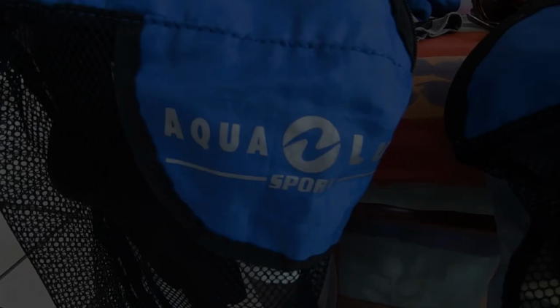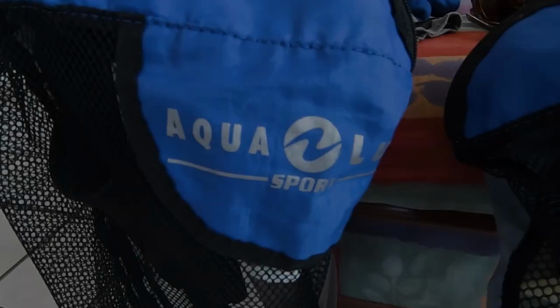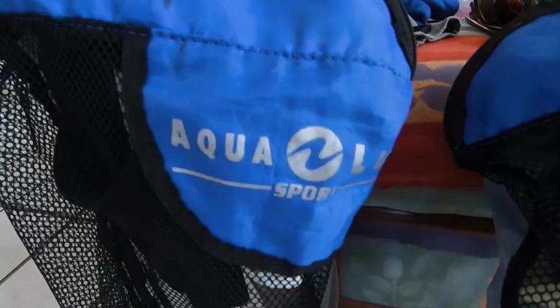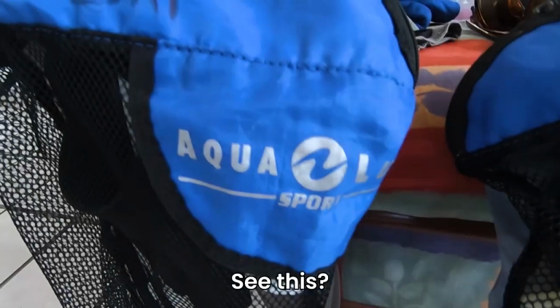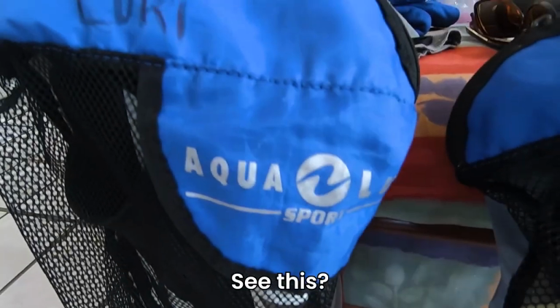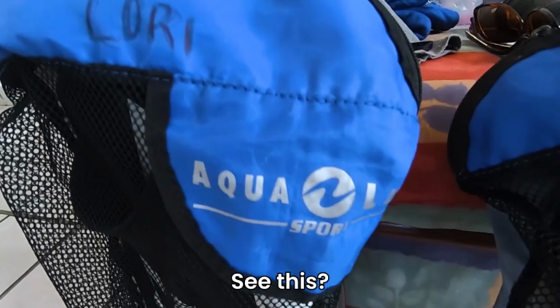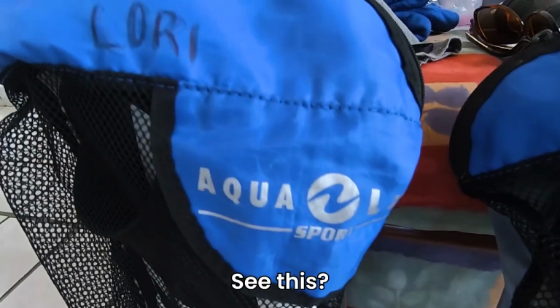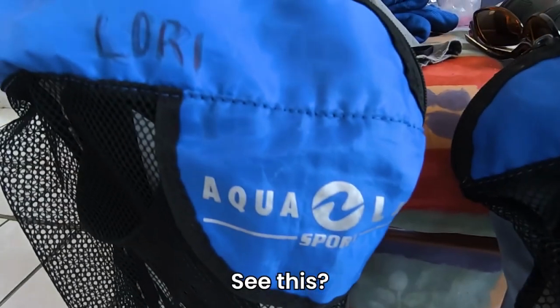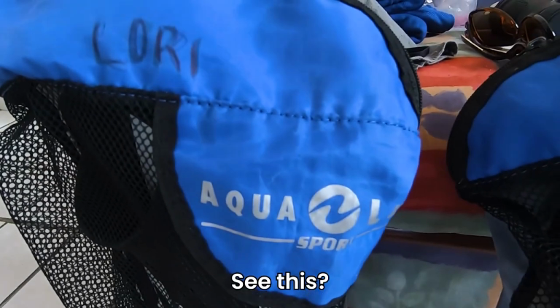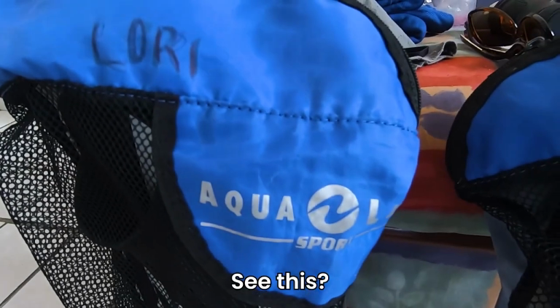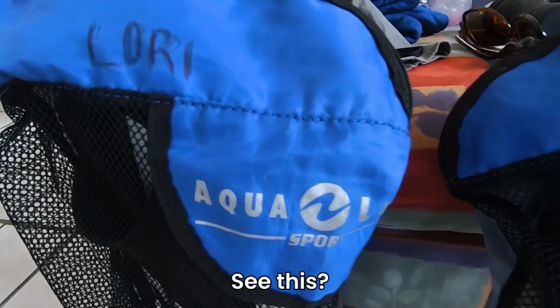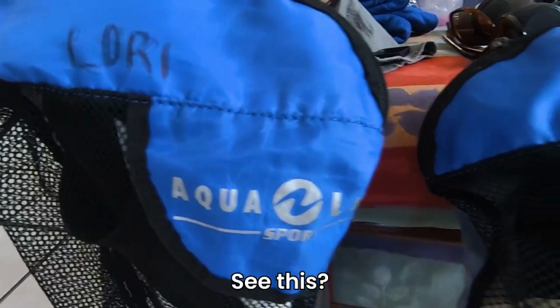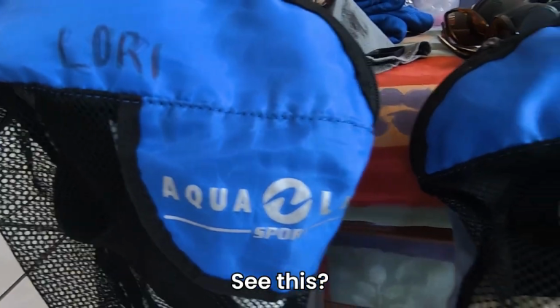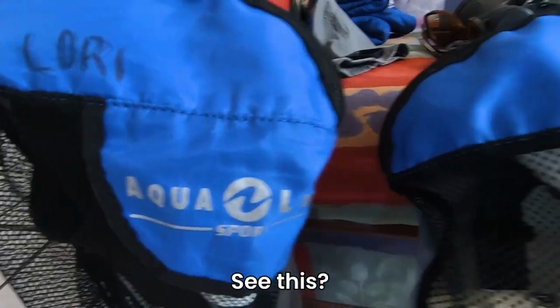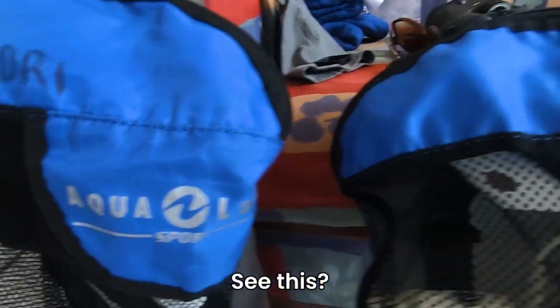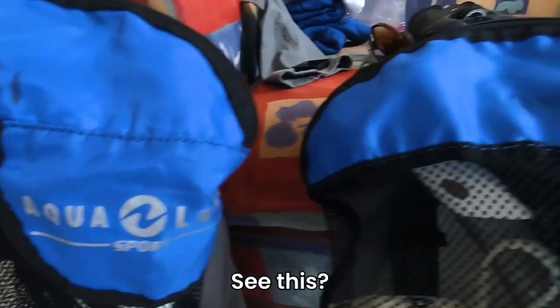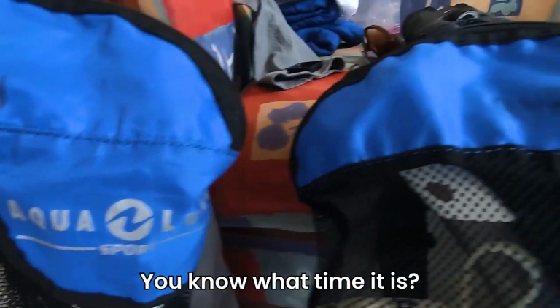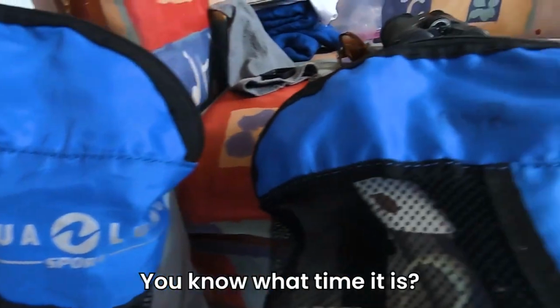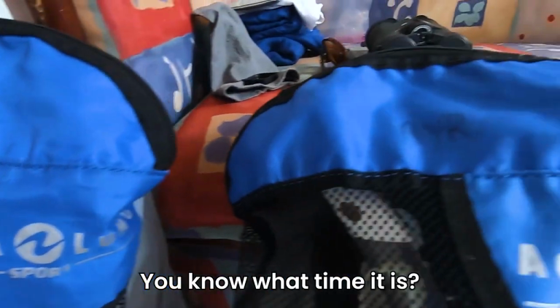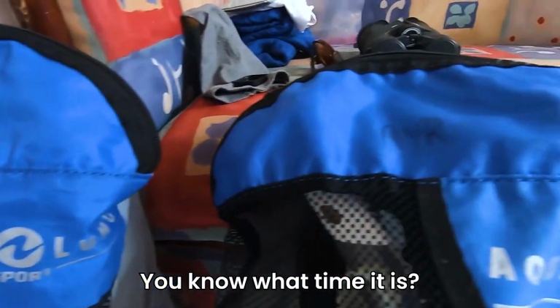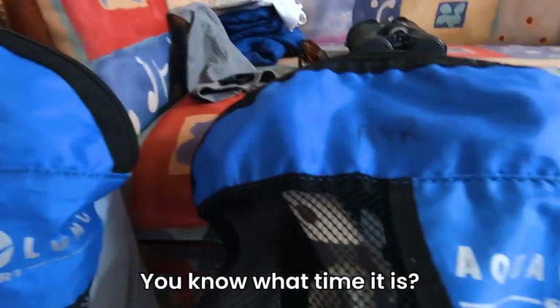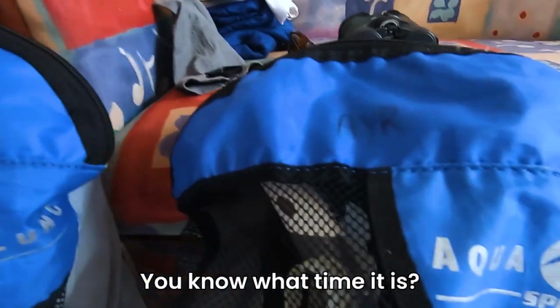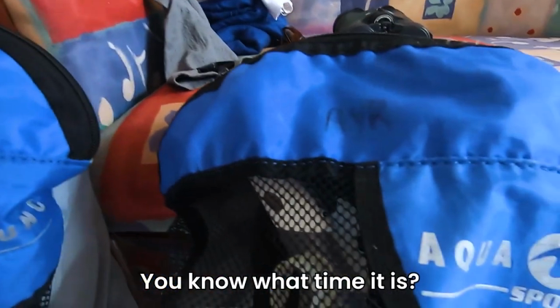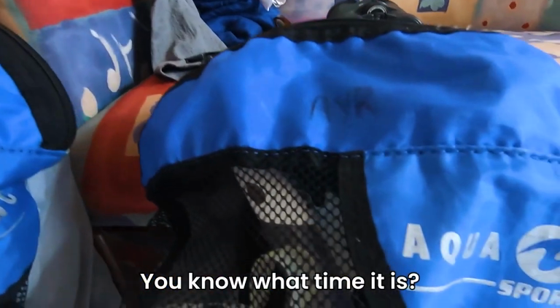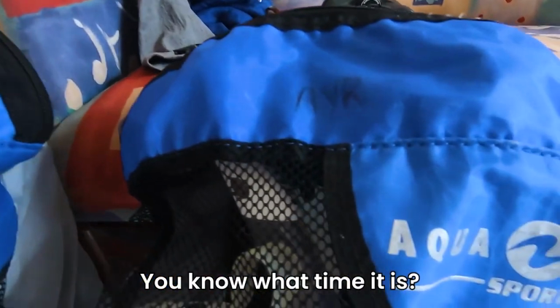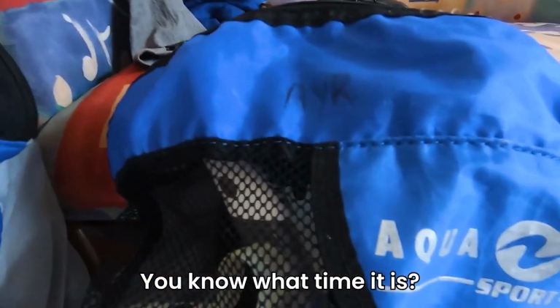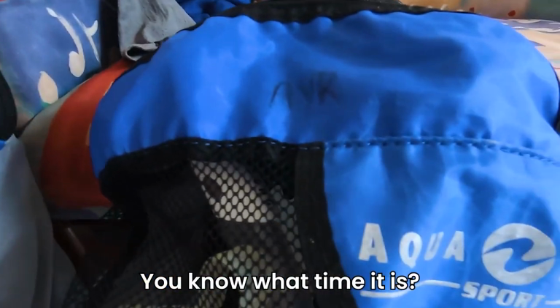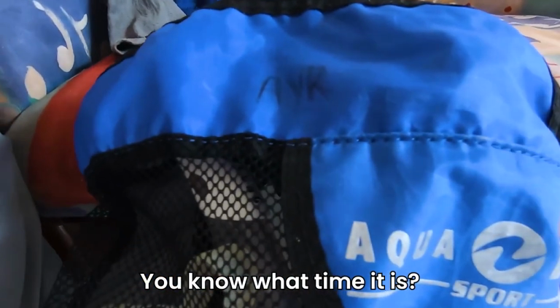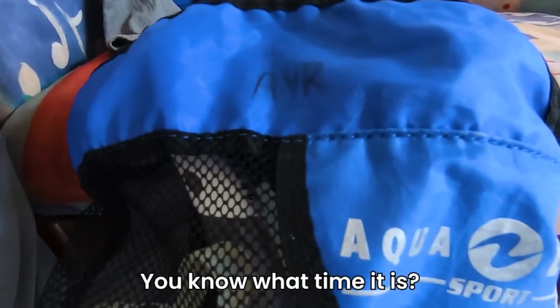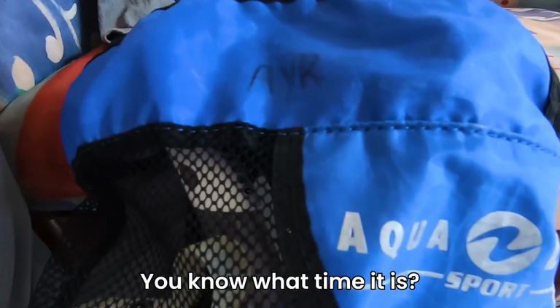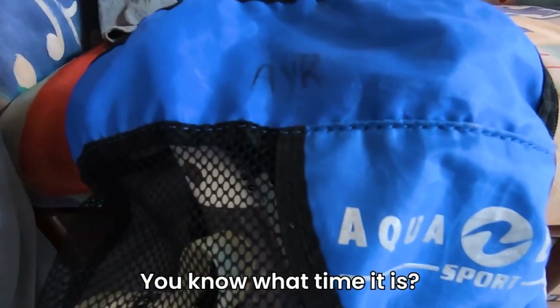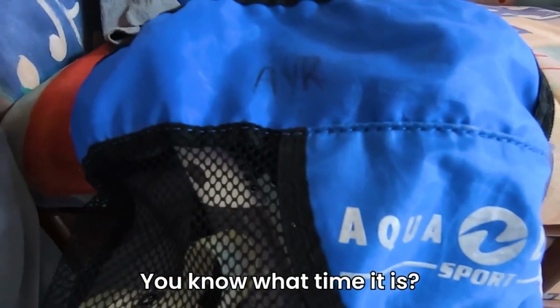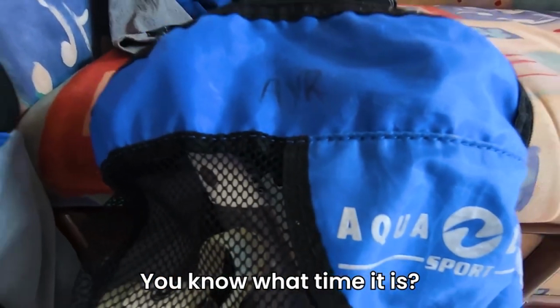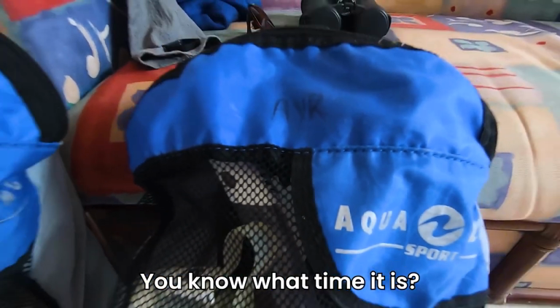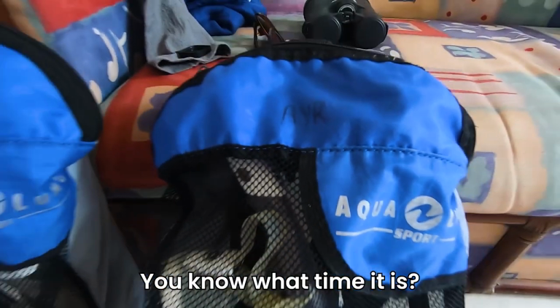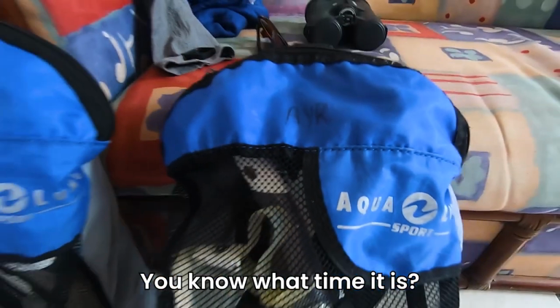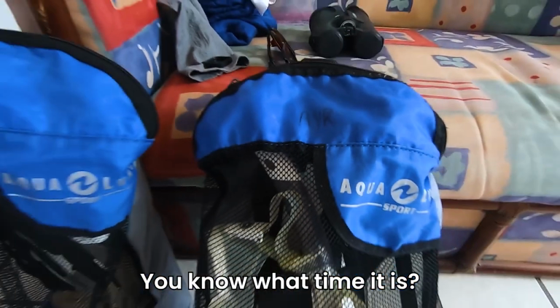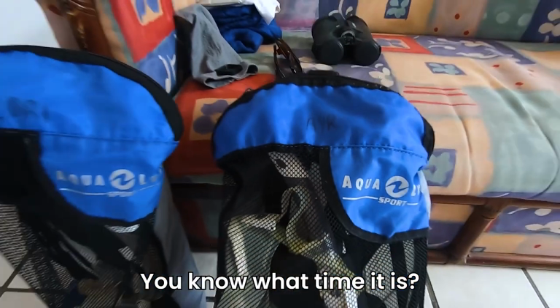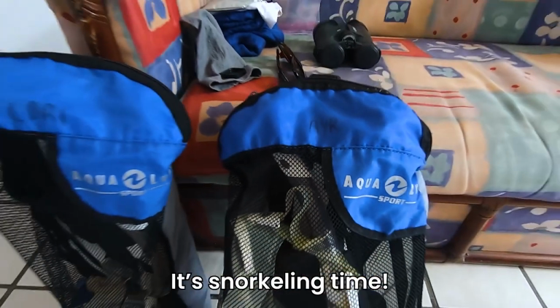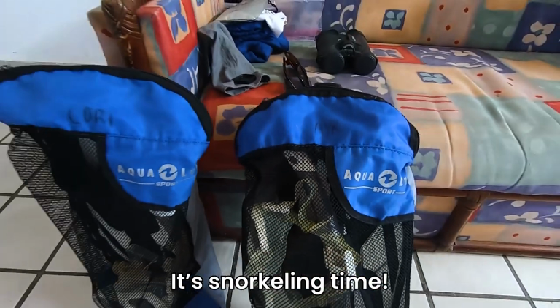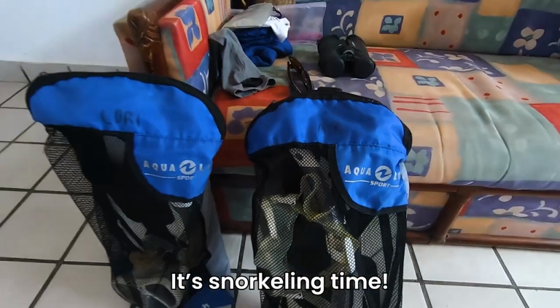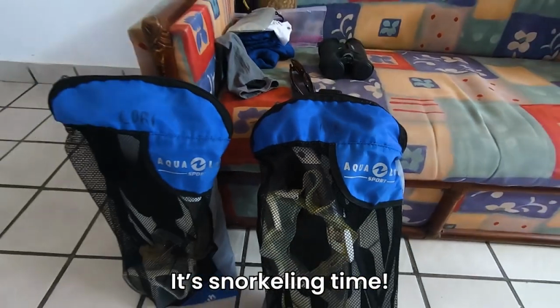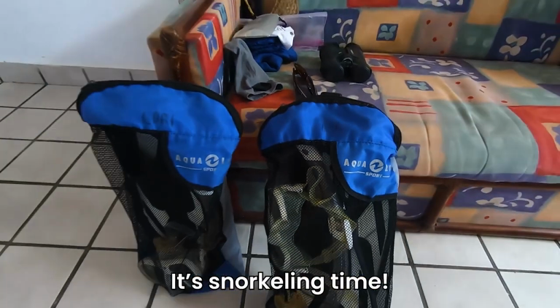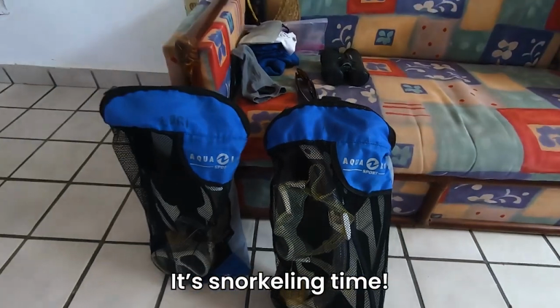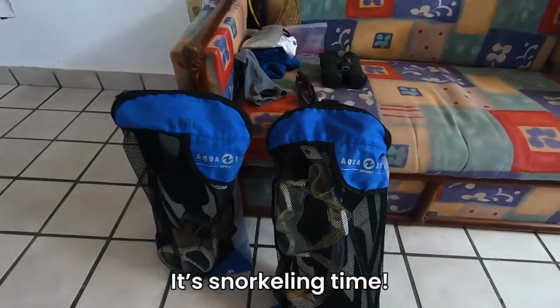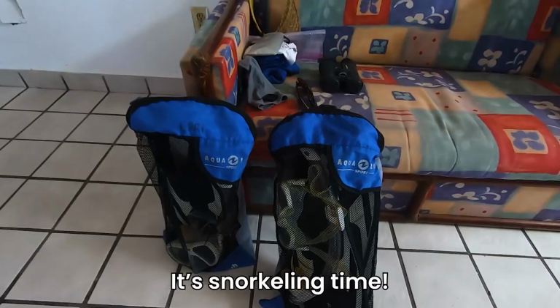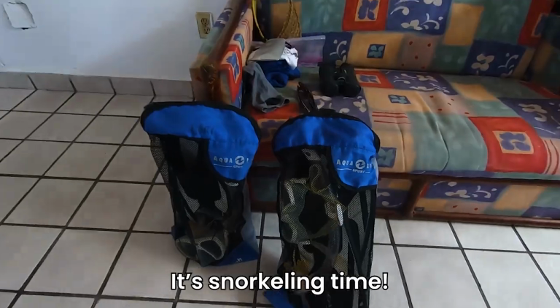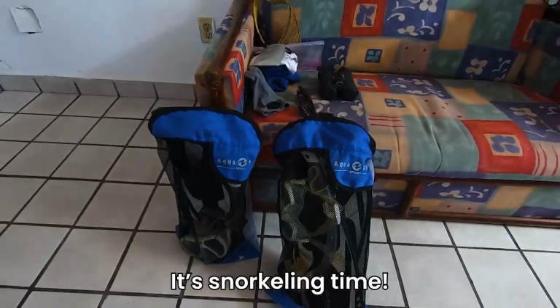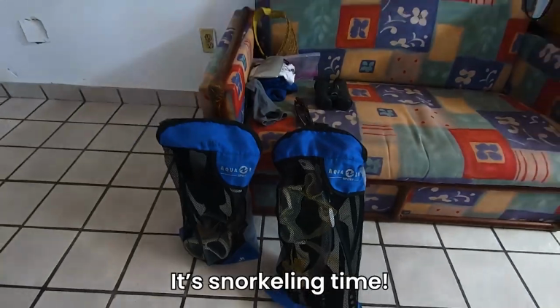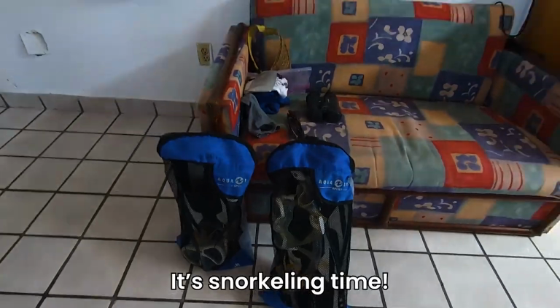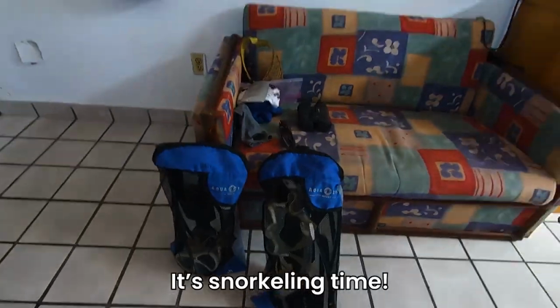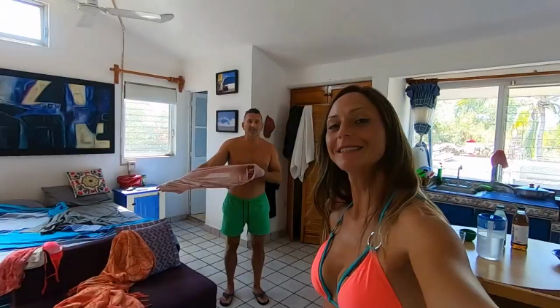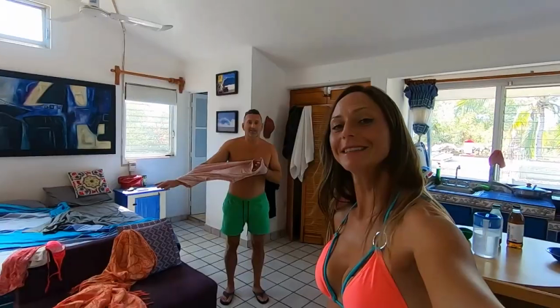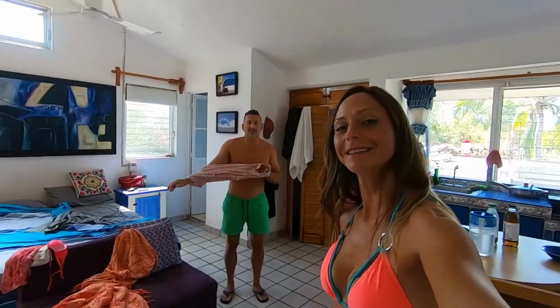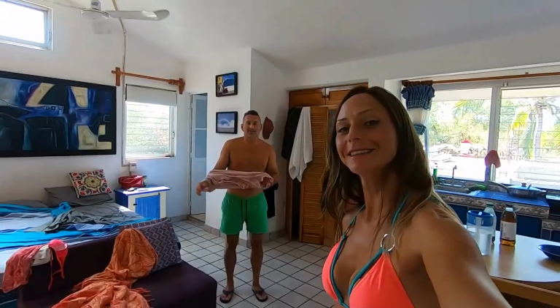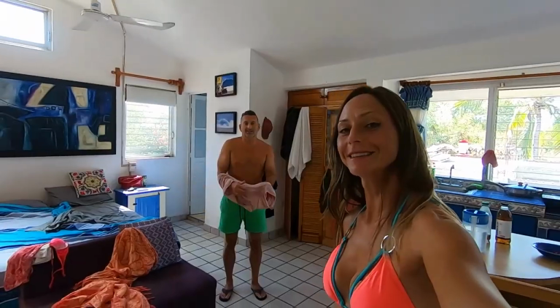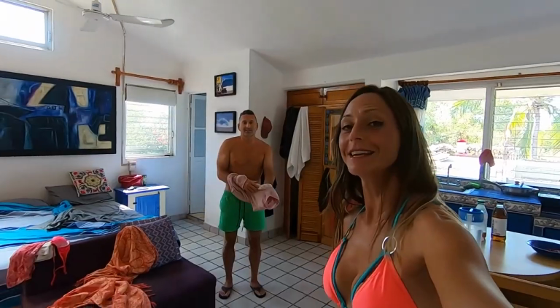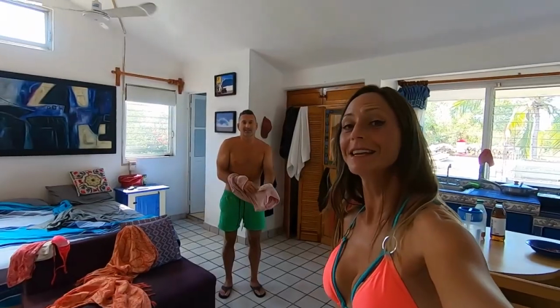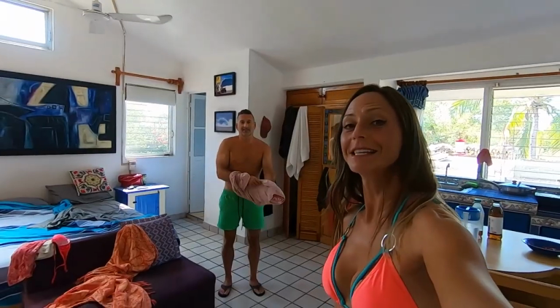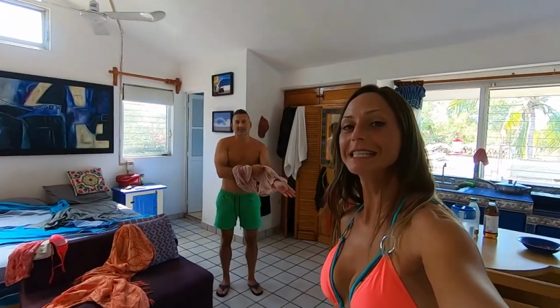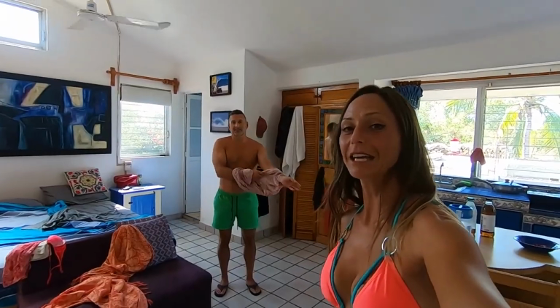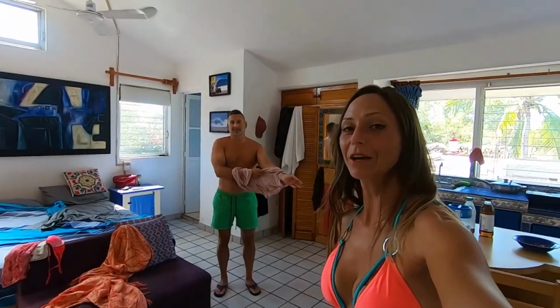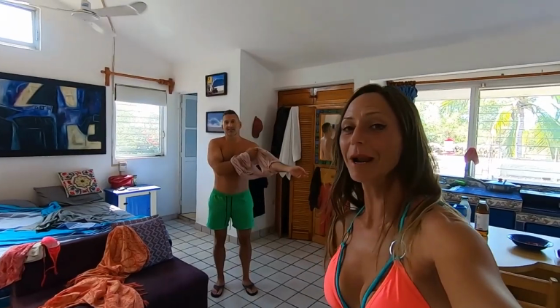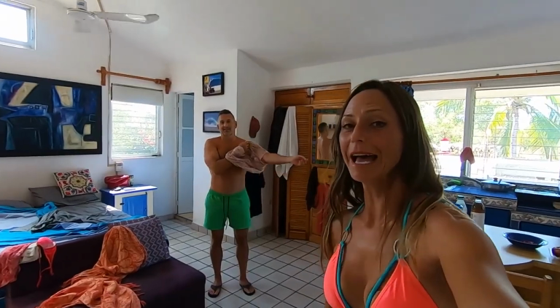See this? You know what time it is? It's snorkeling time. Stick around!